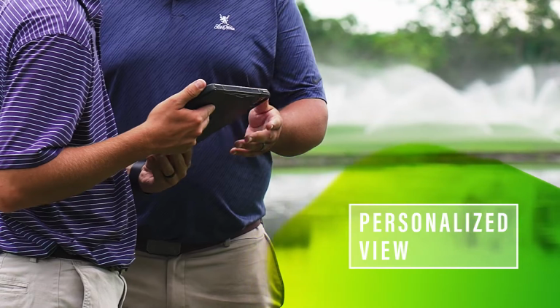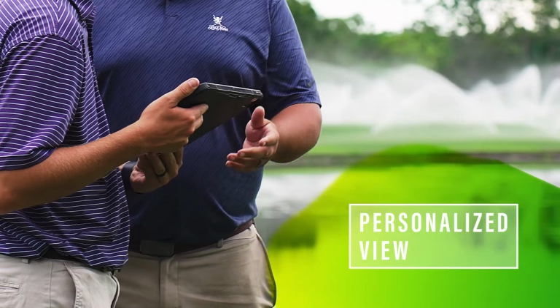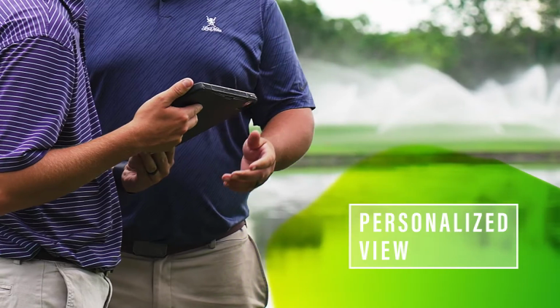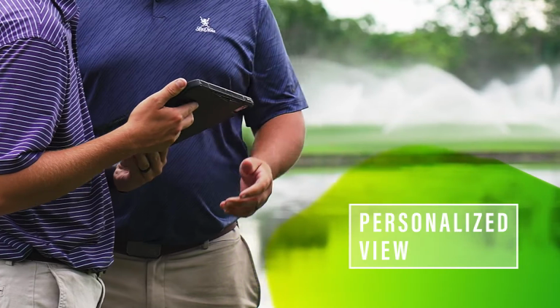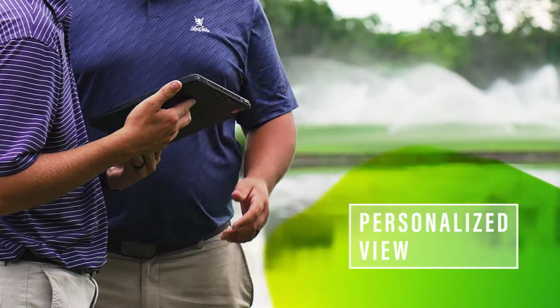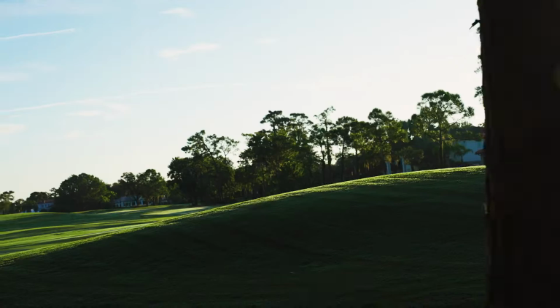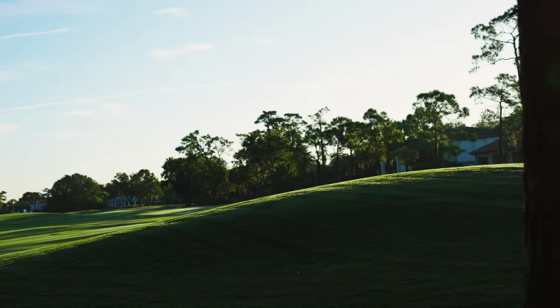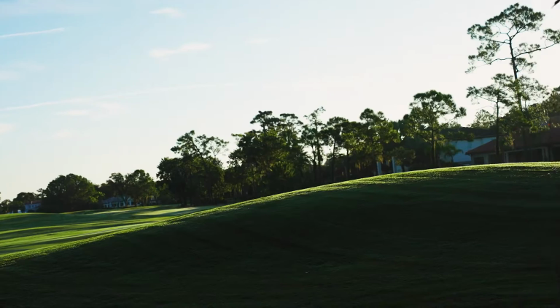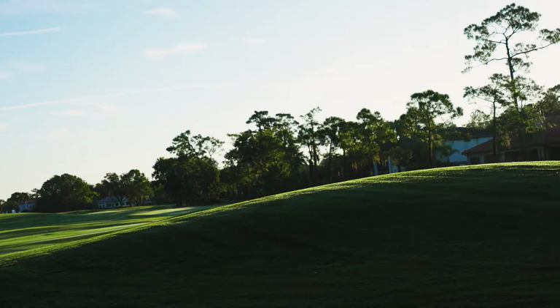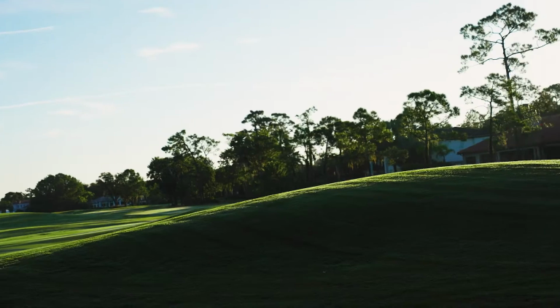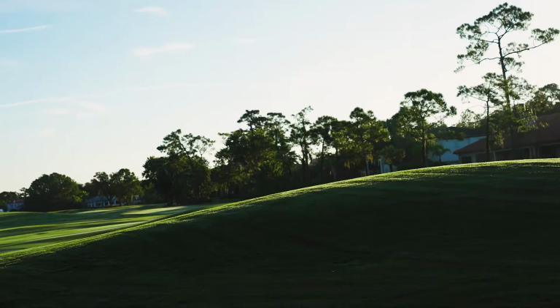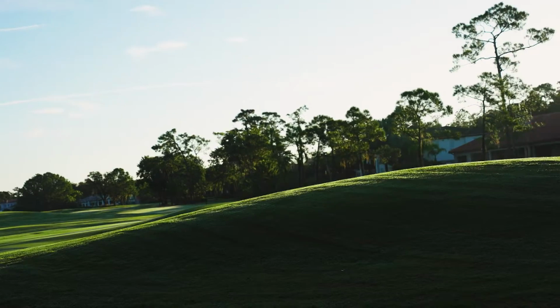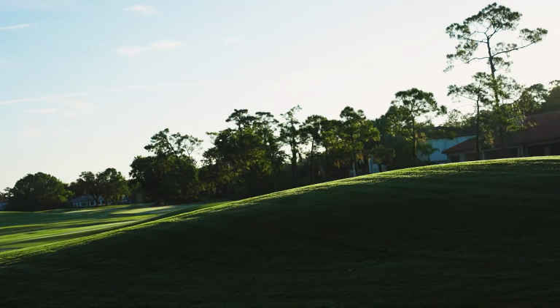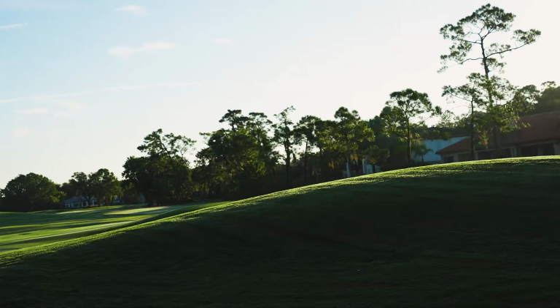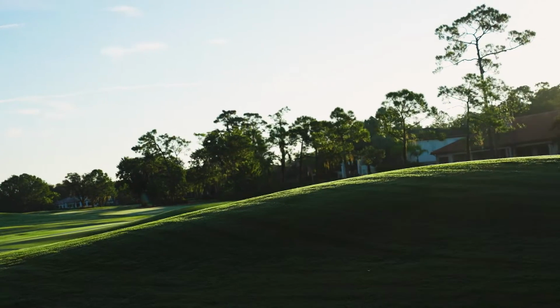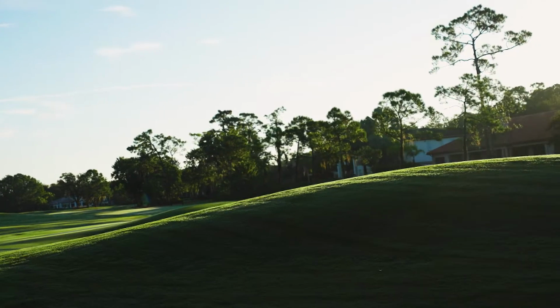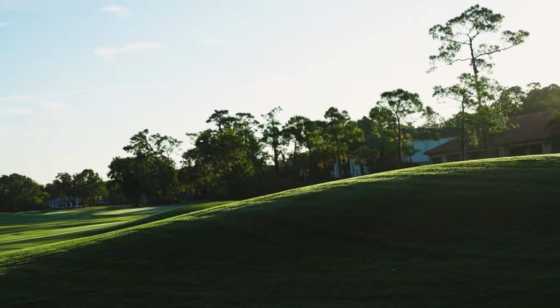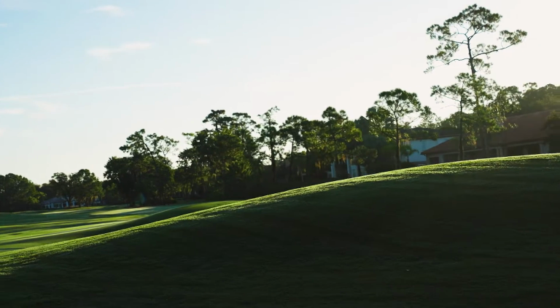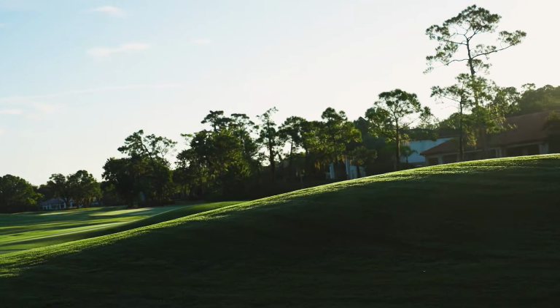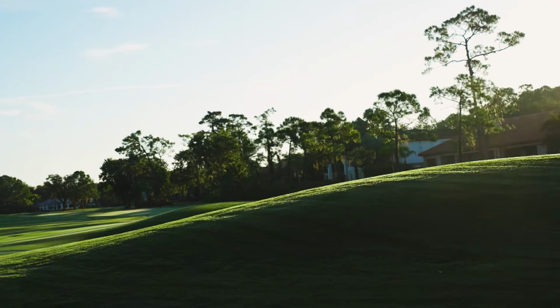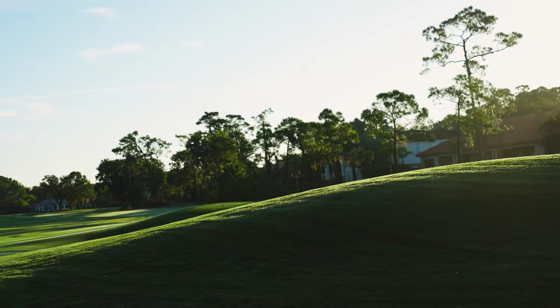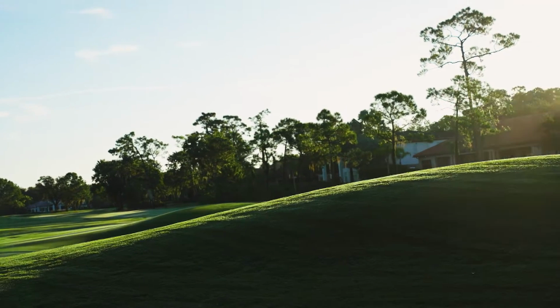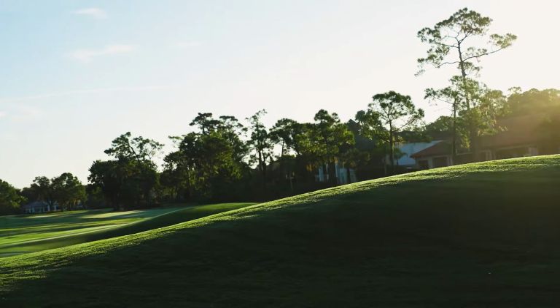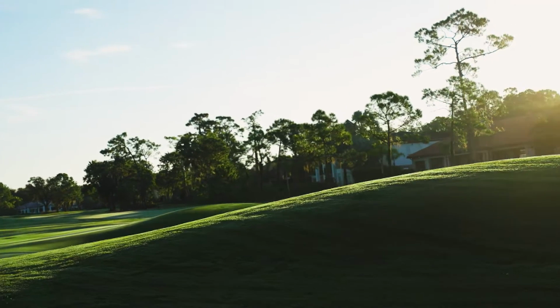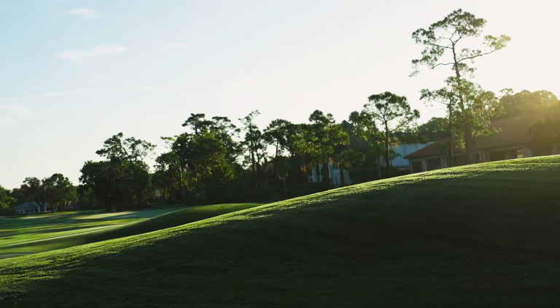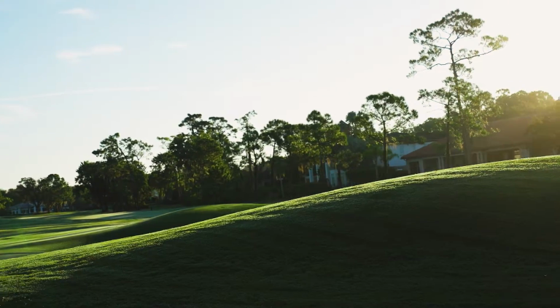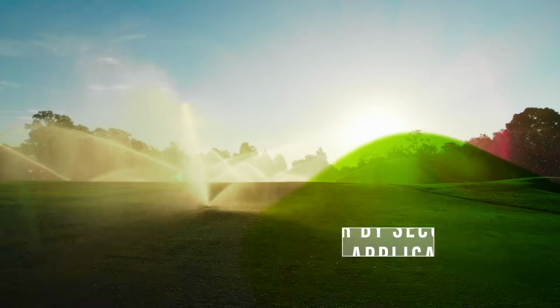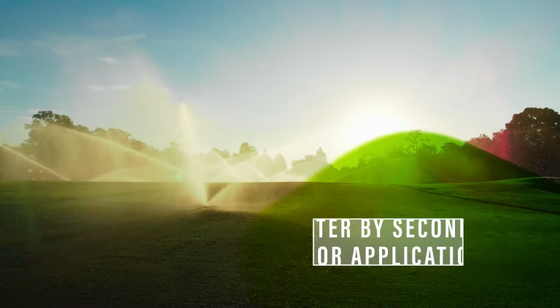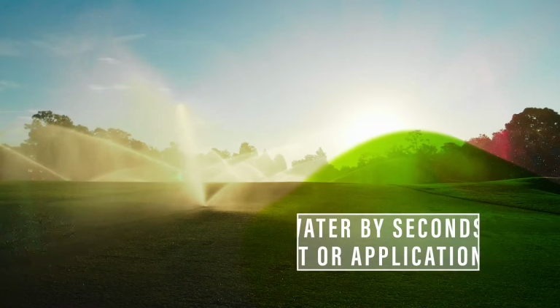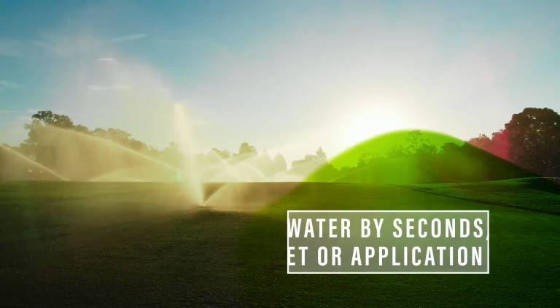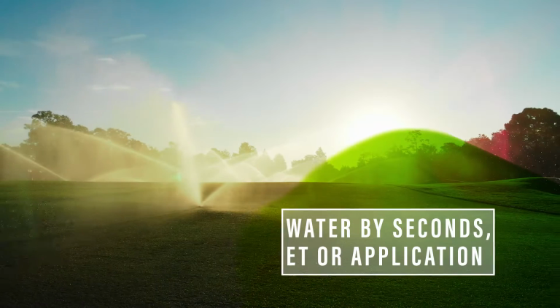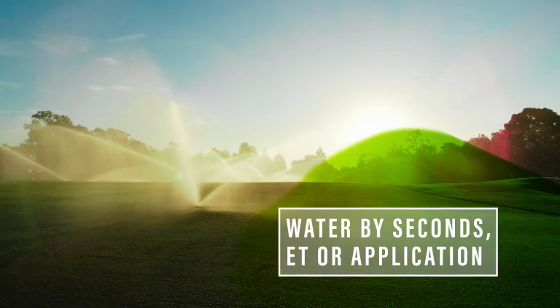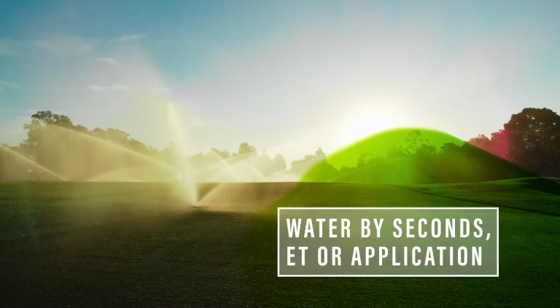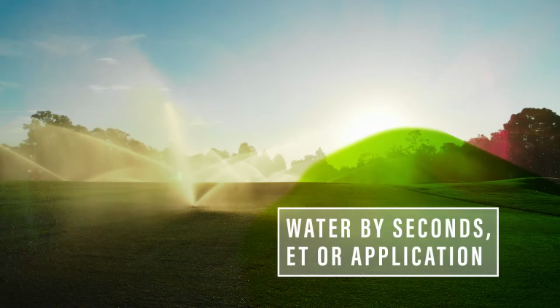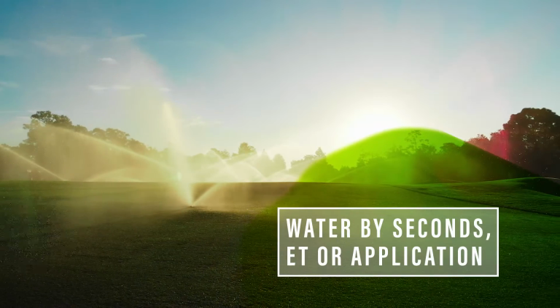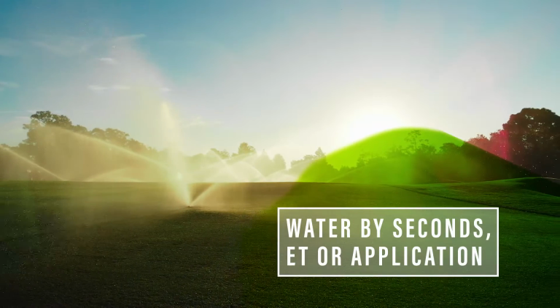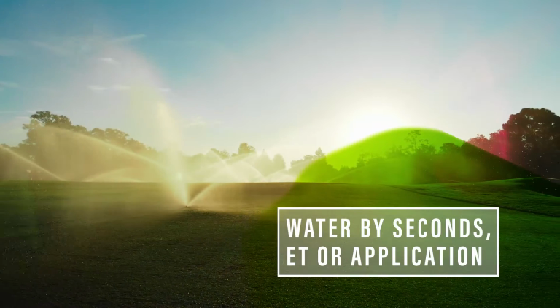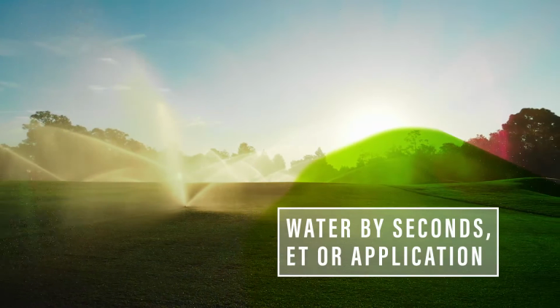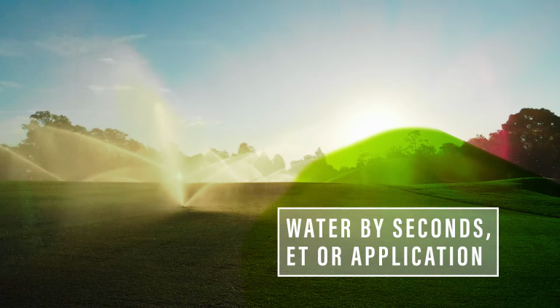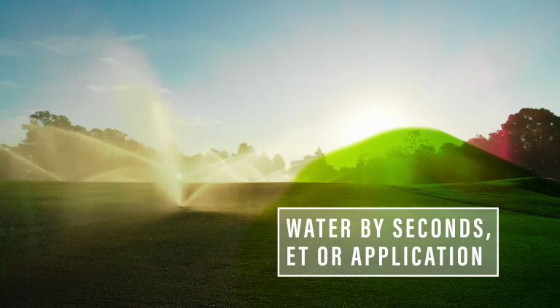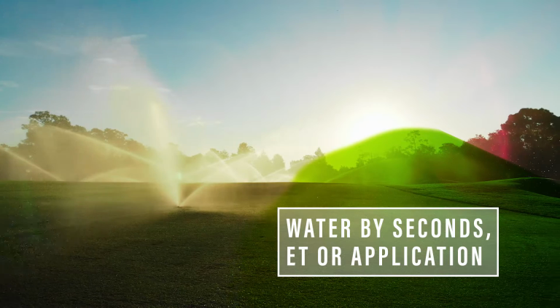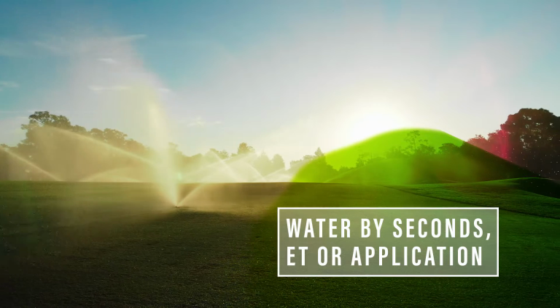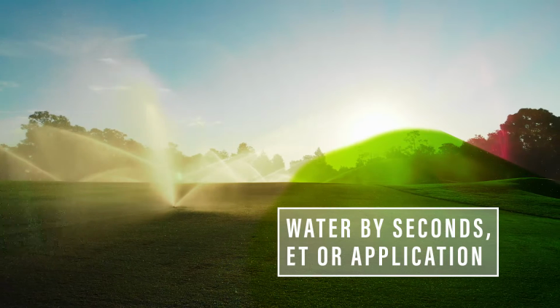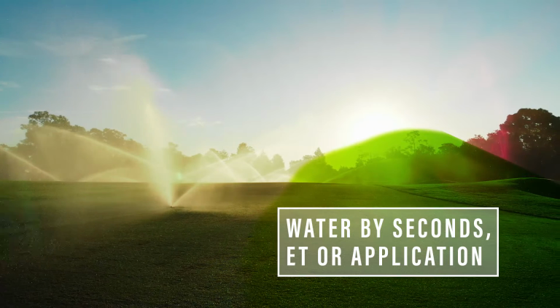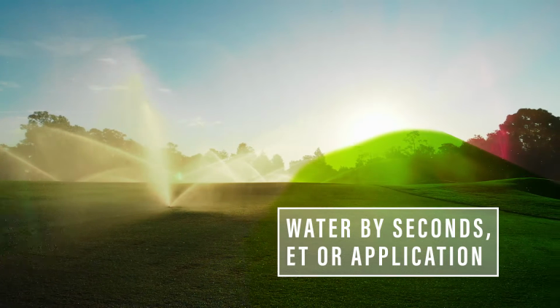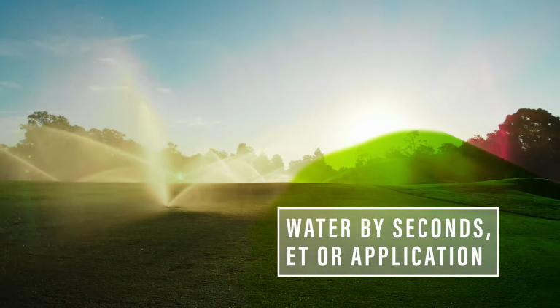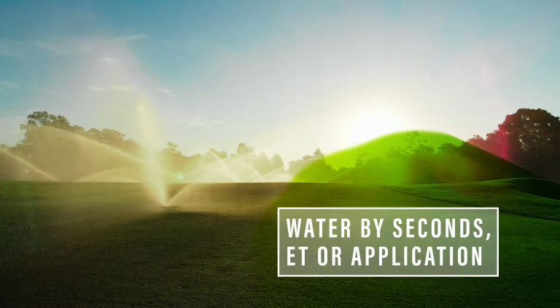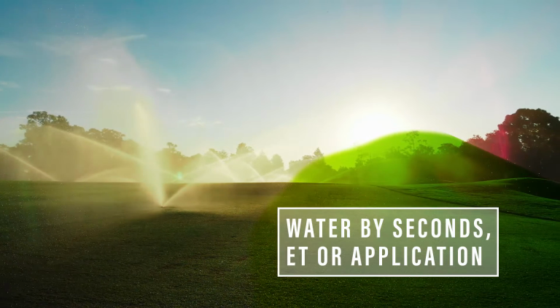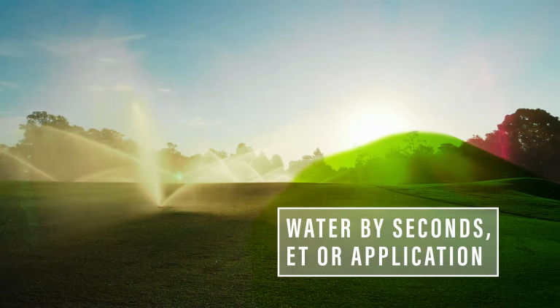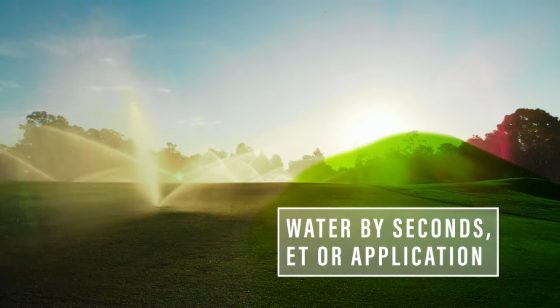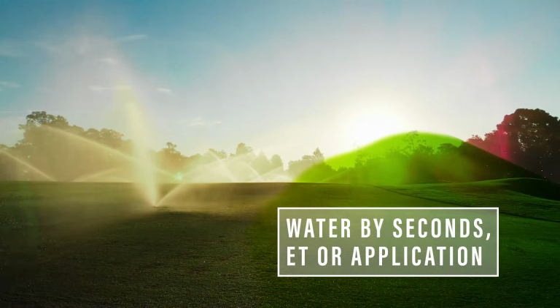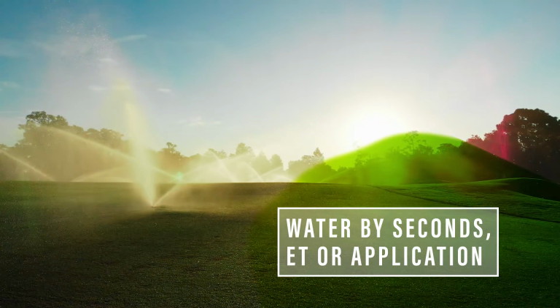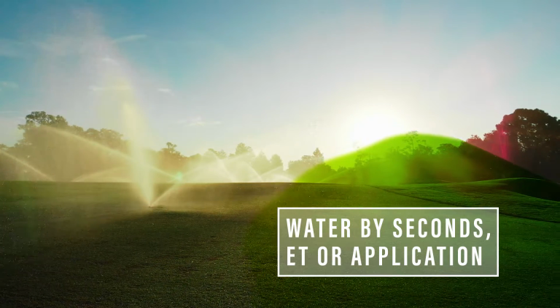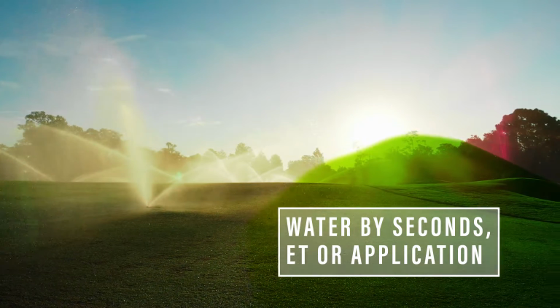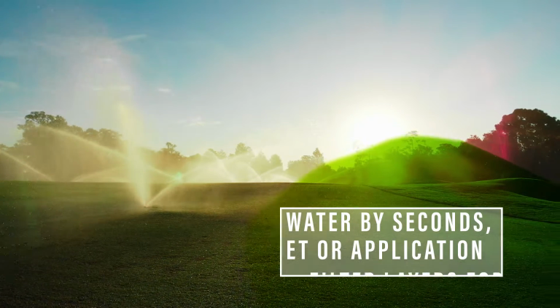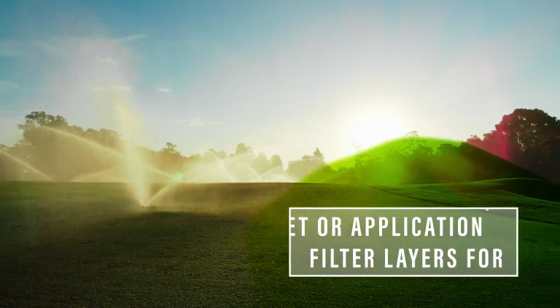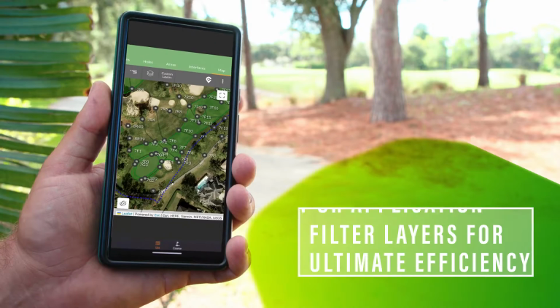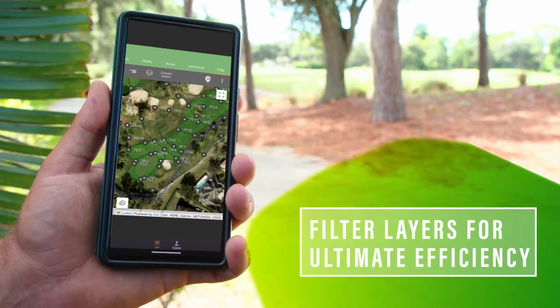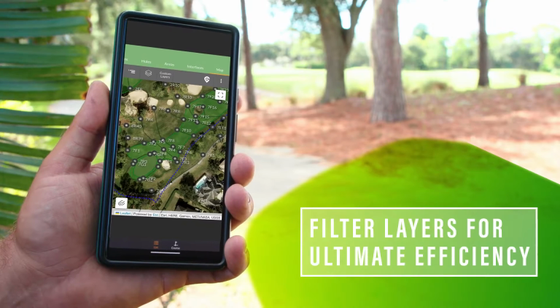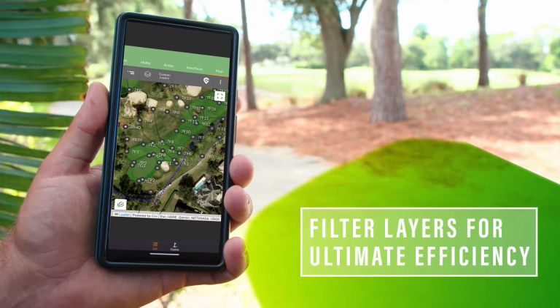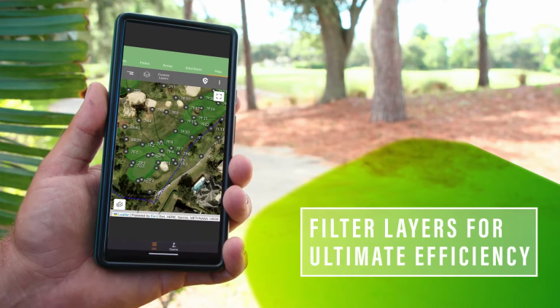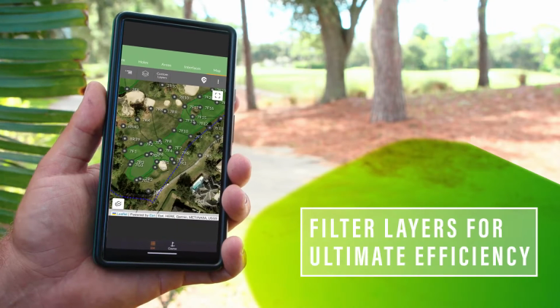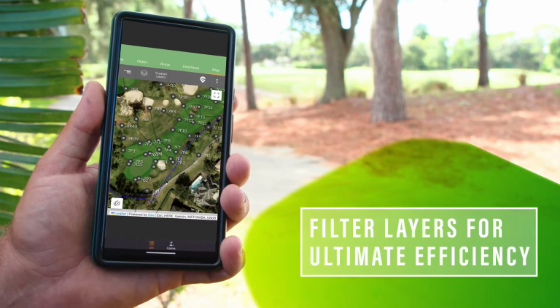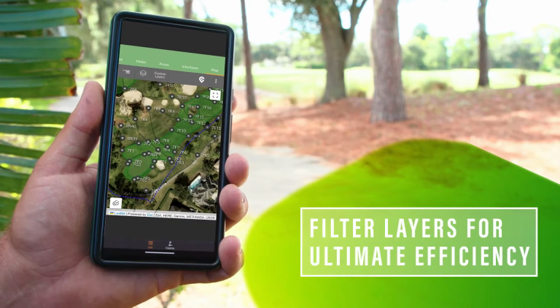But the personalization doesn't stop there. You can choose to water by seconds, ET, or application rate right from the map.